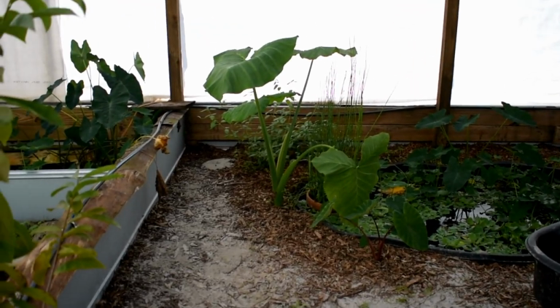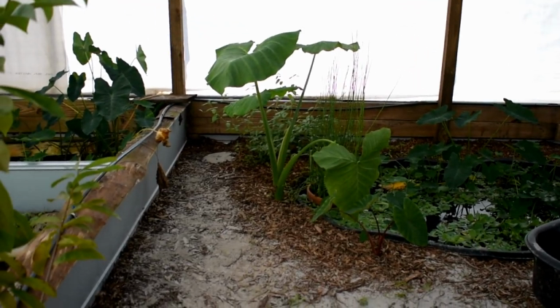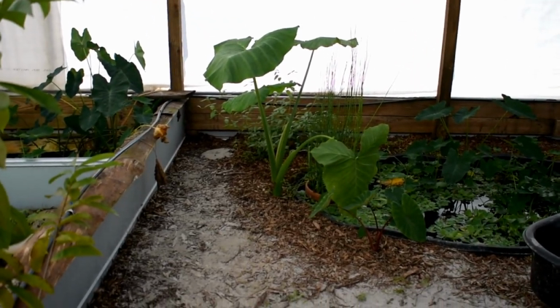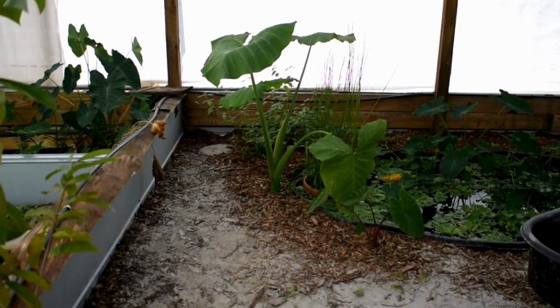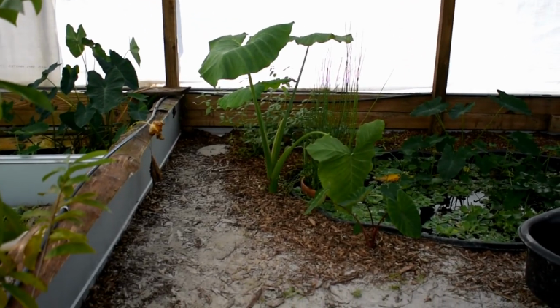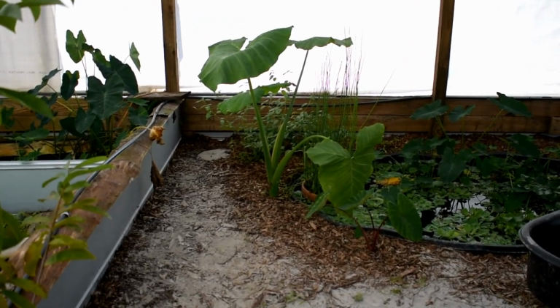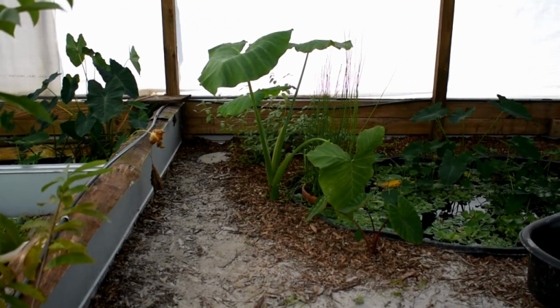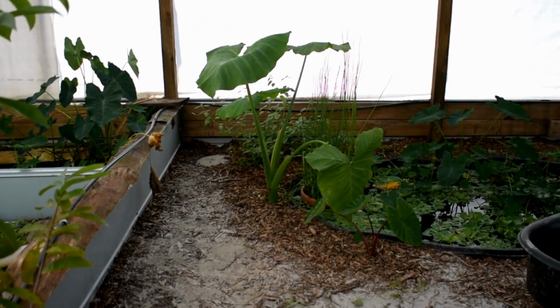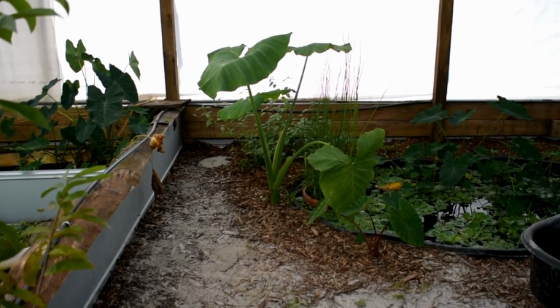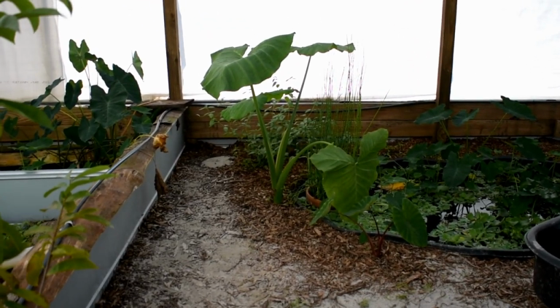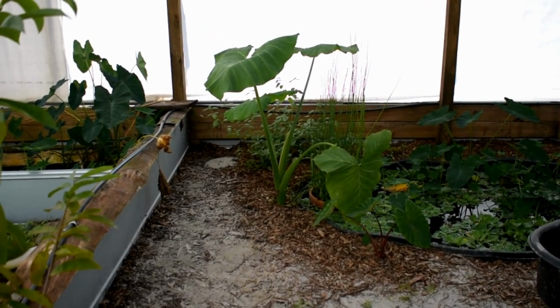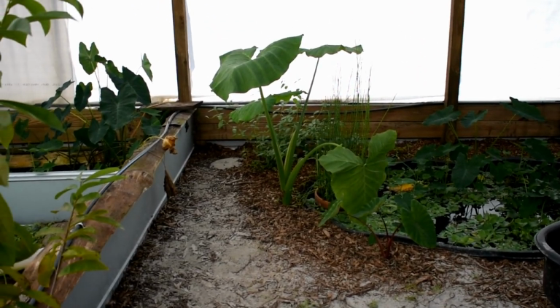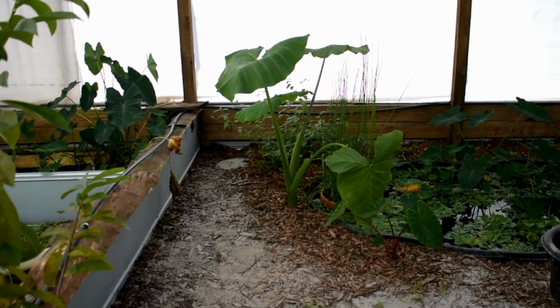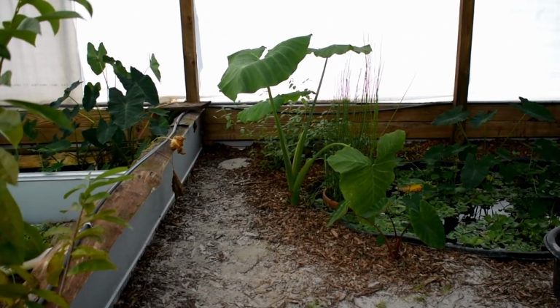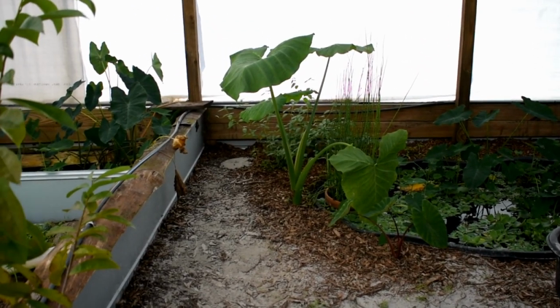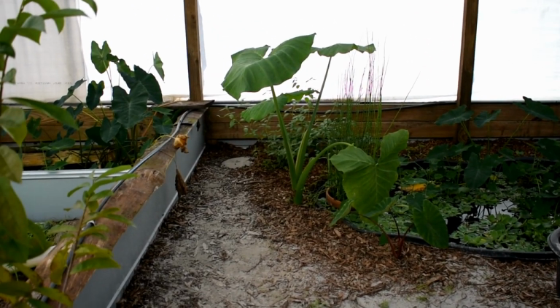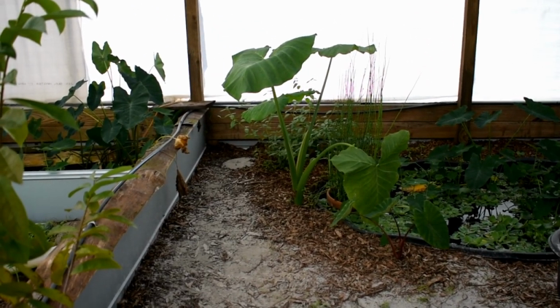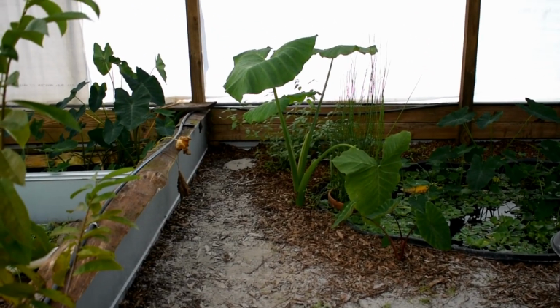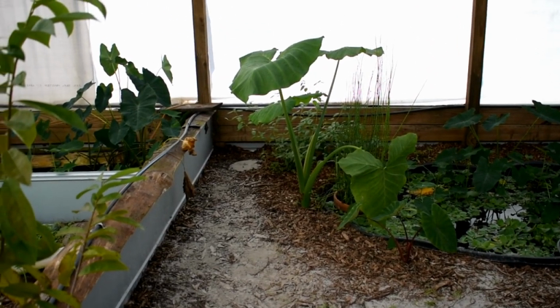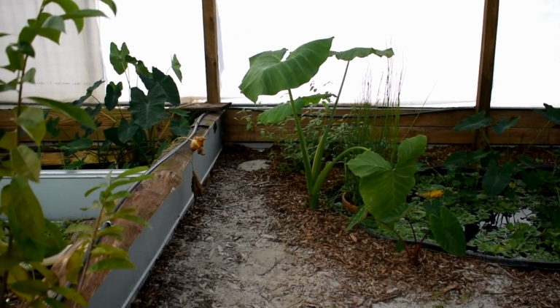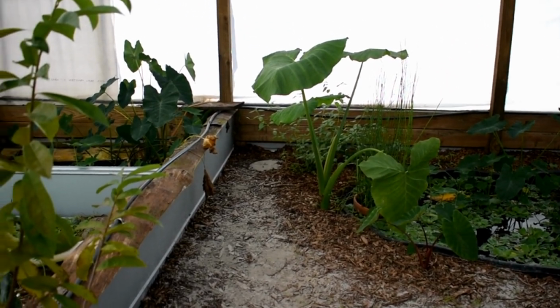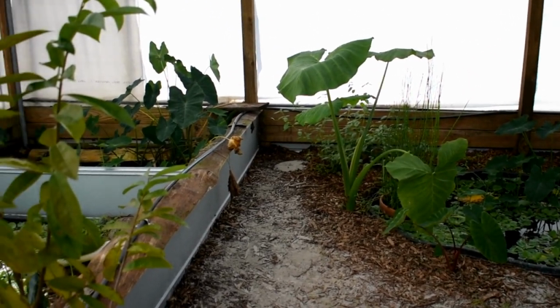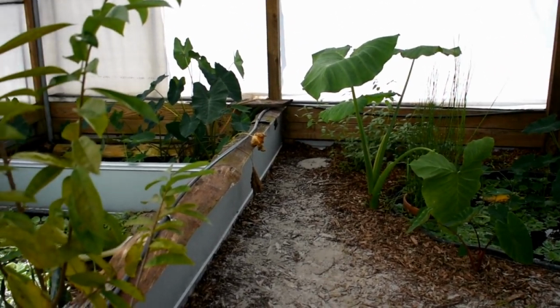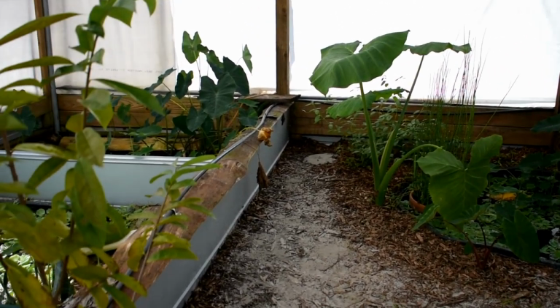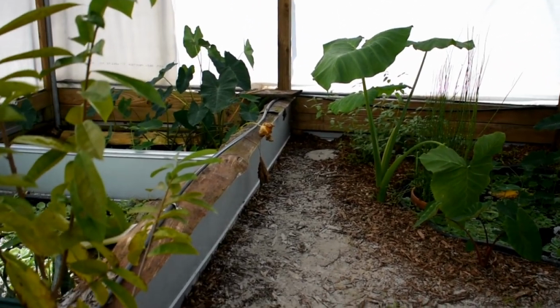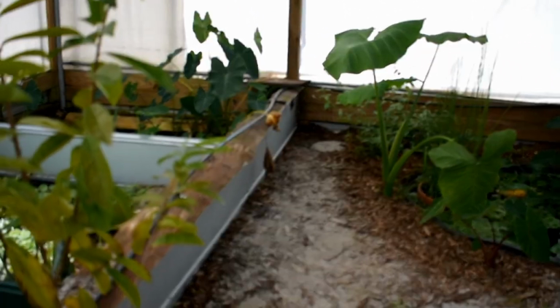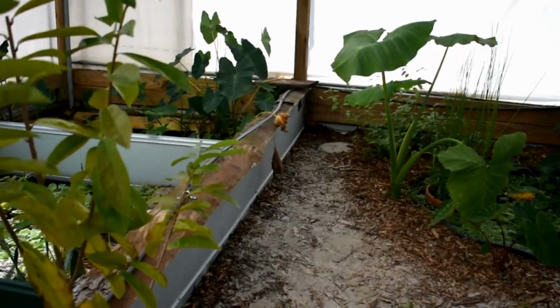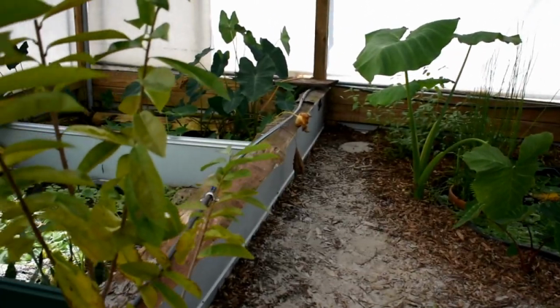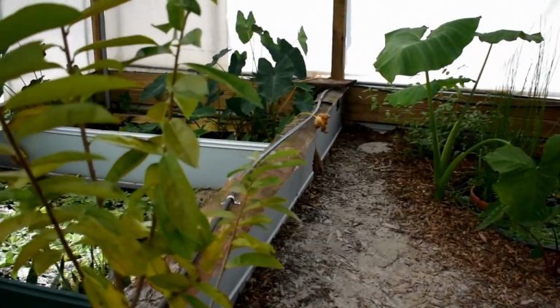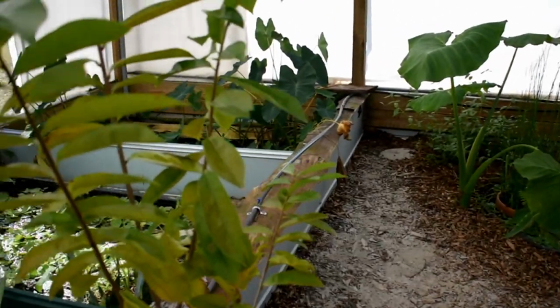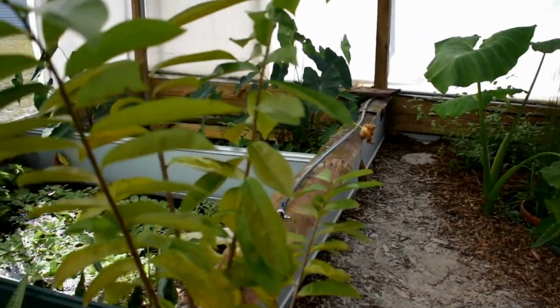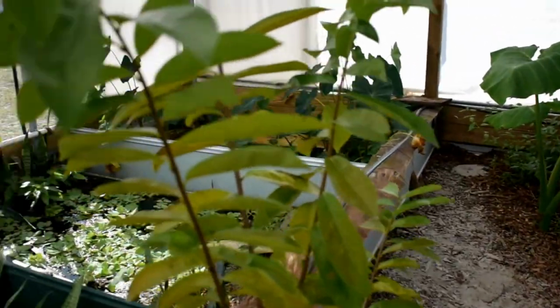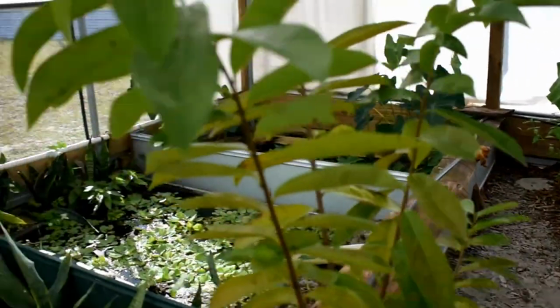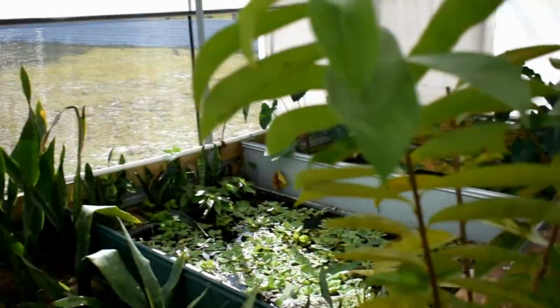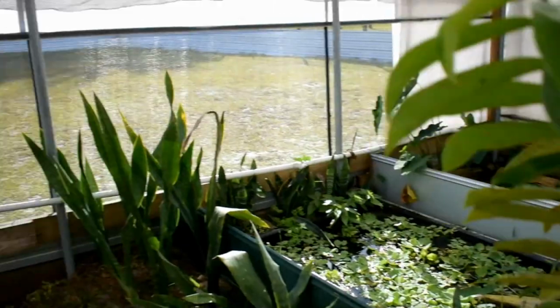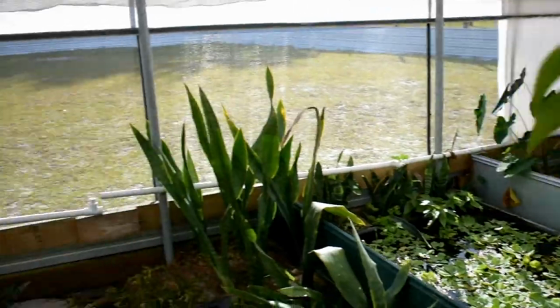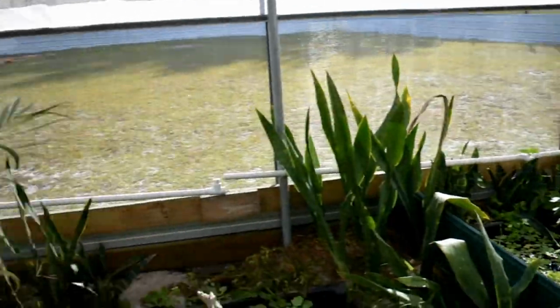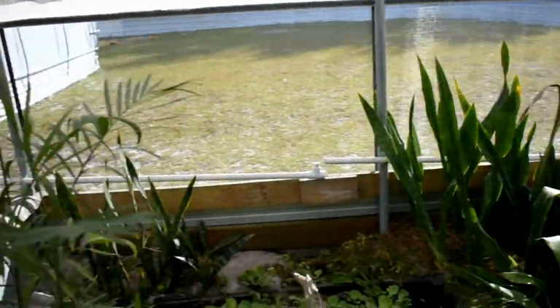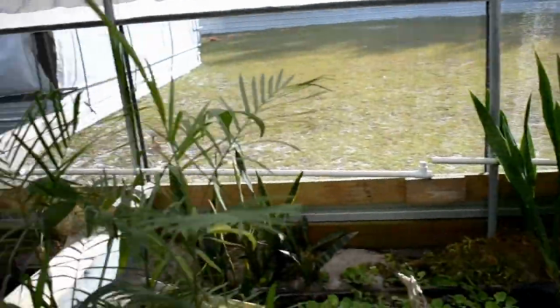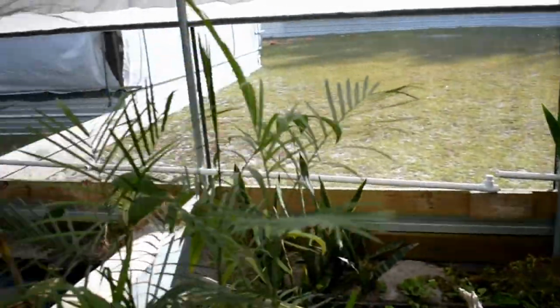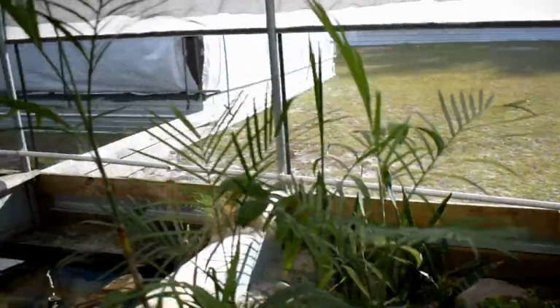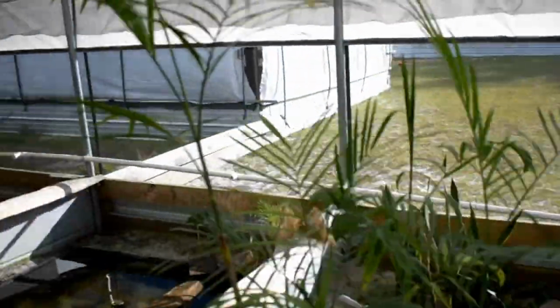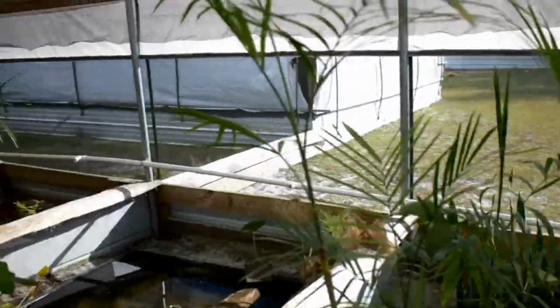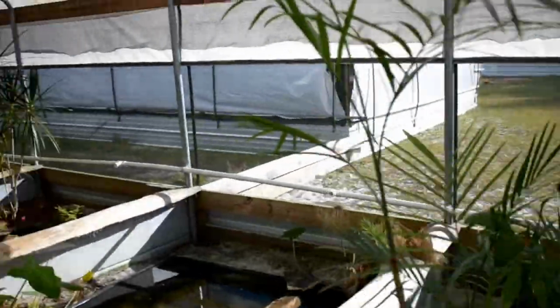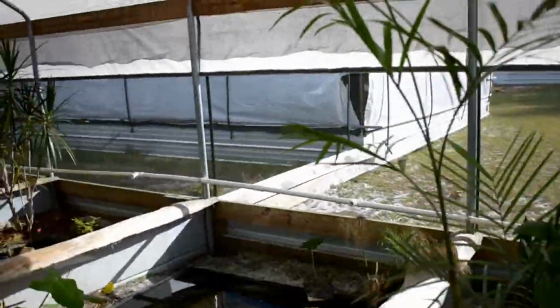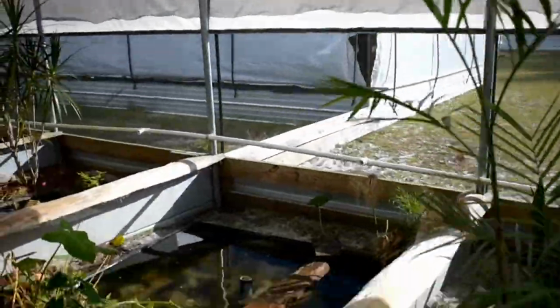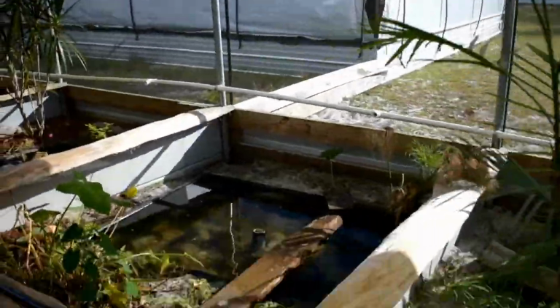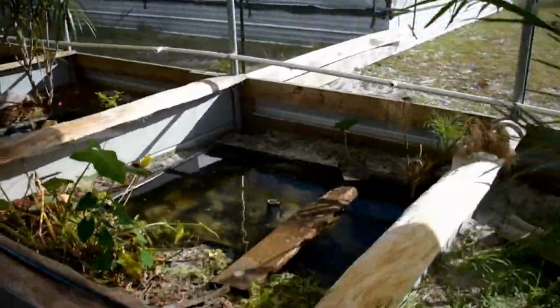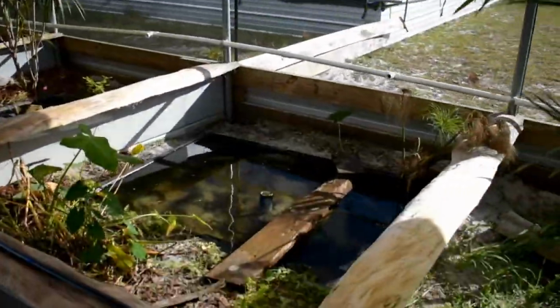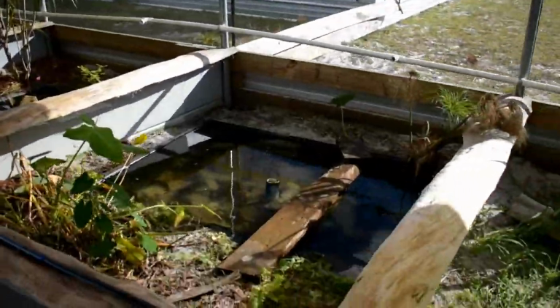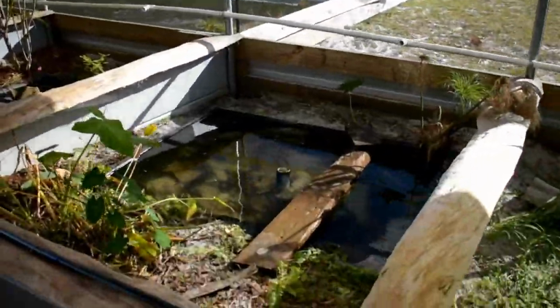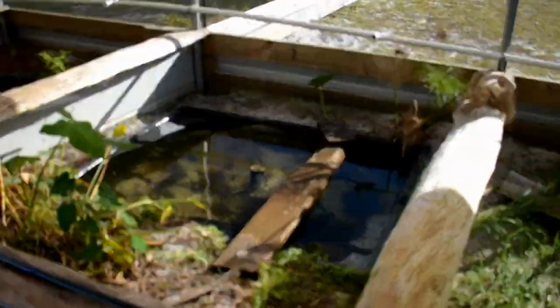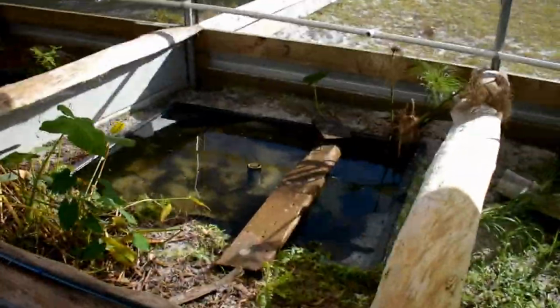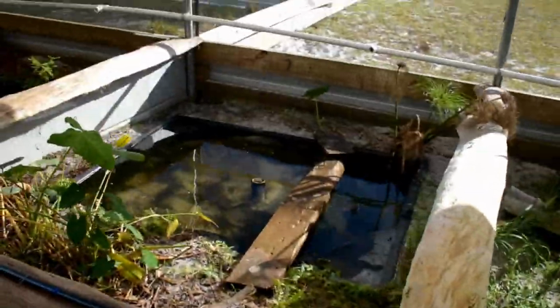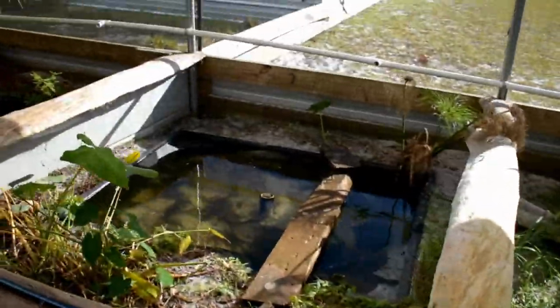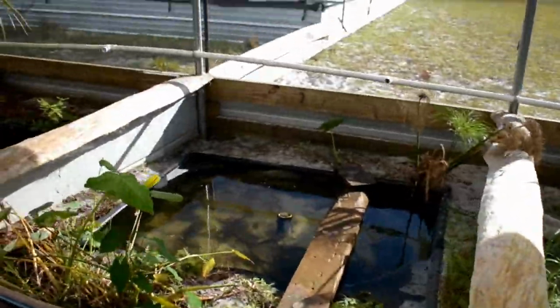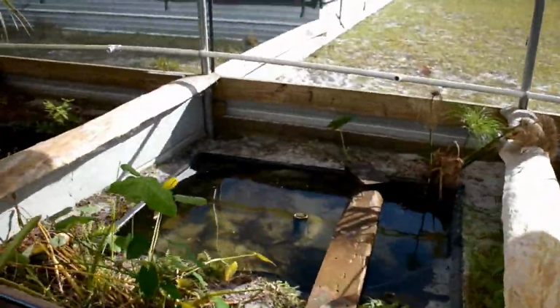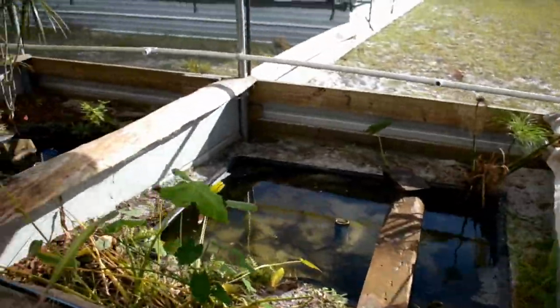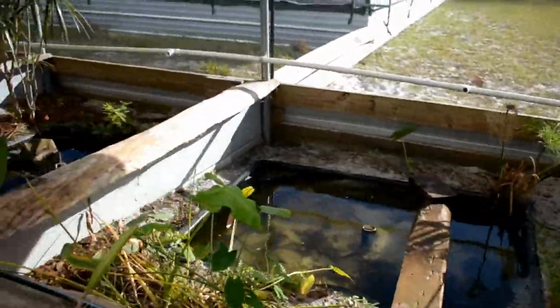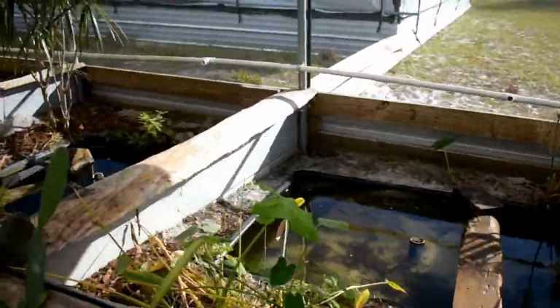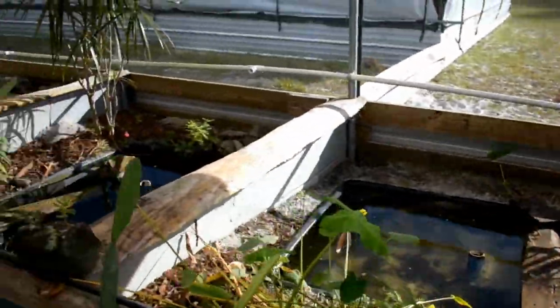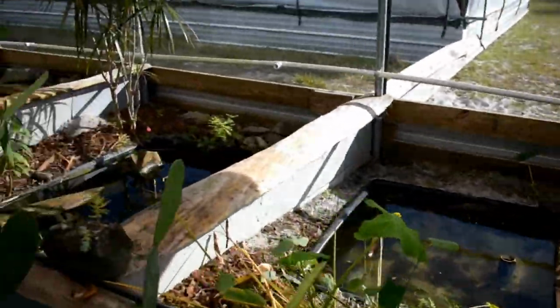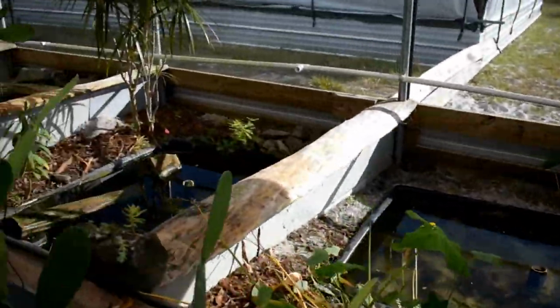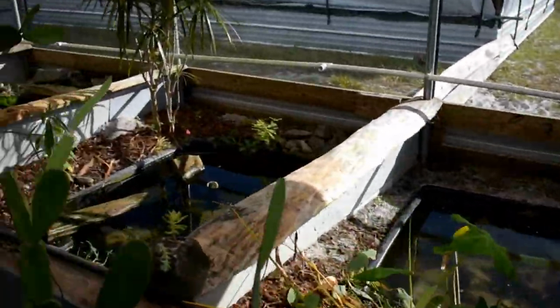Let's go ahead and cut up some tilapia. They're just bought from Winn-Dixie, and I think that we also get them from Walmart.